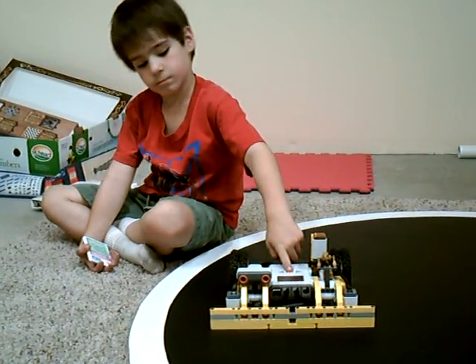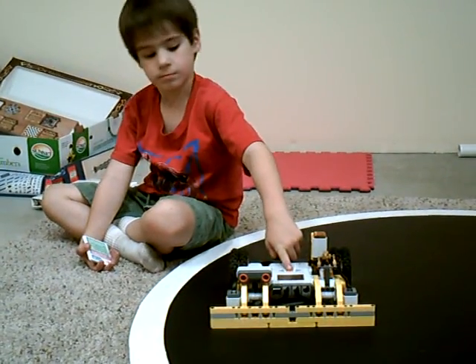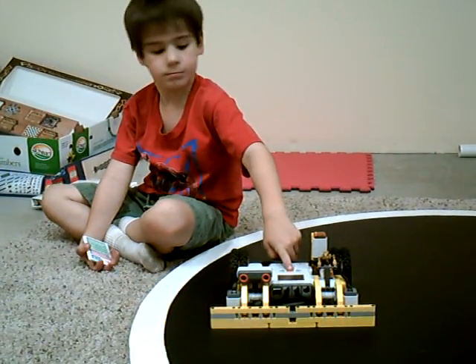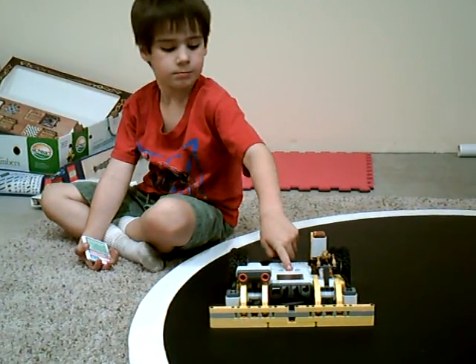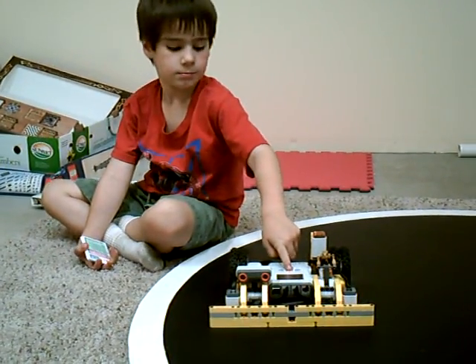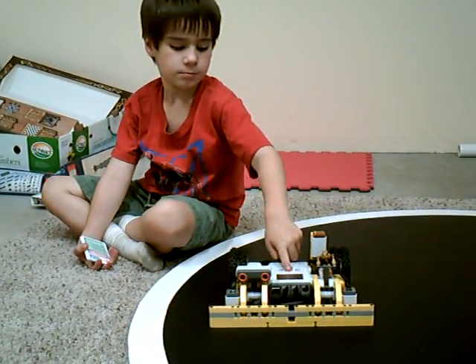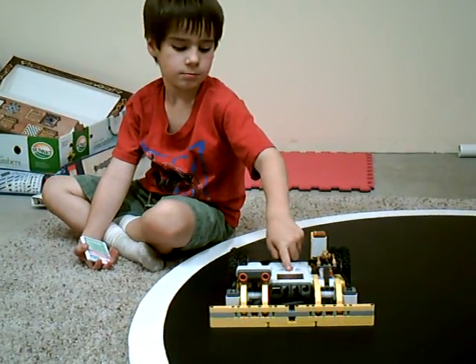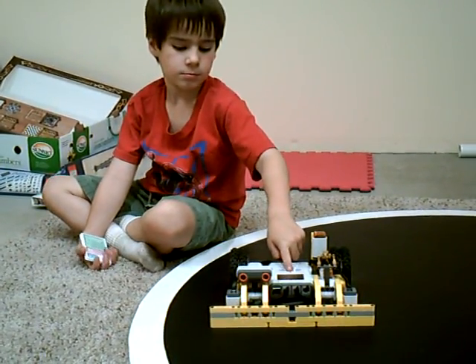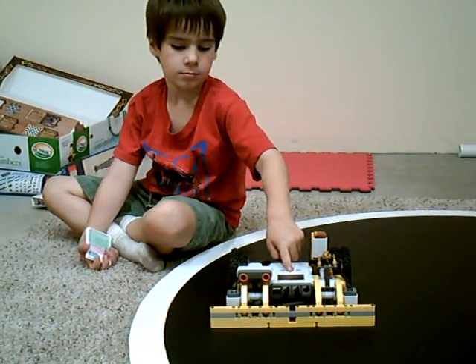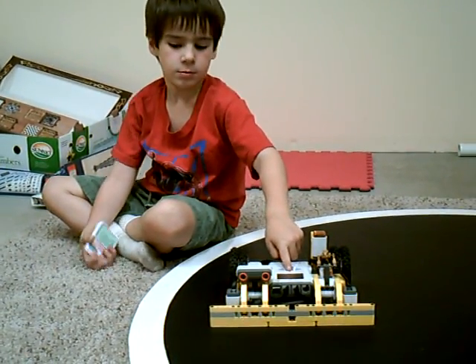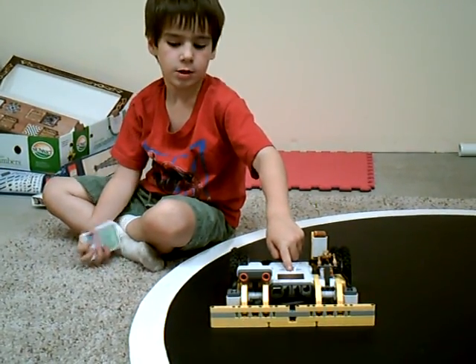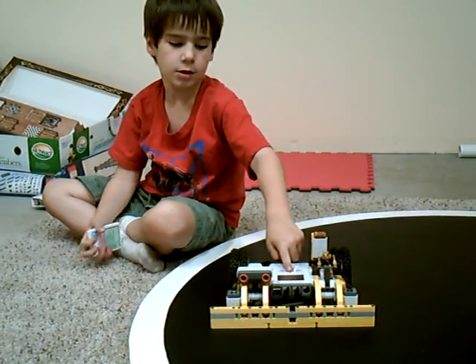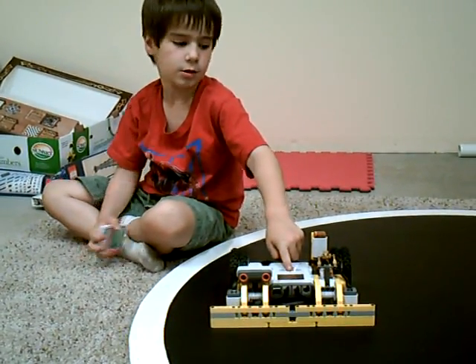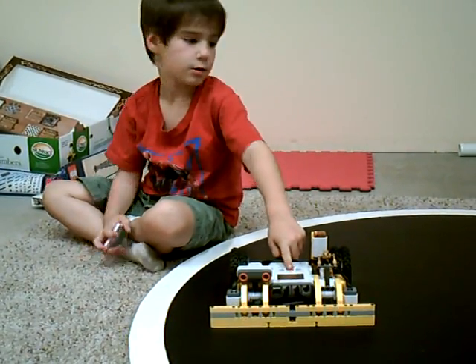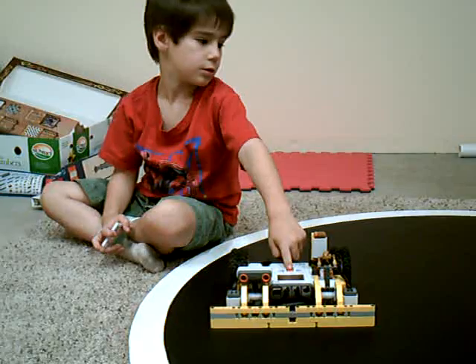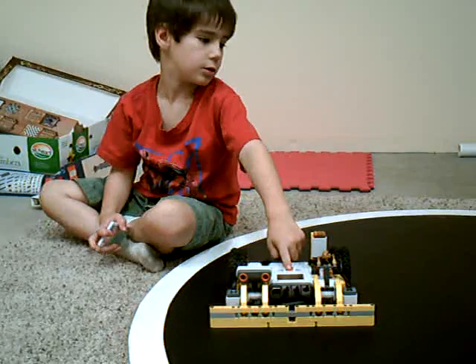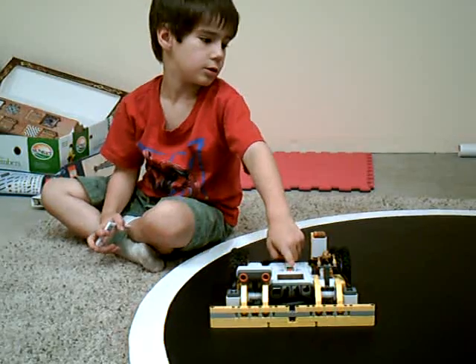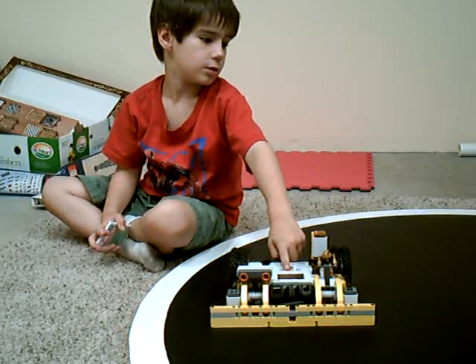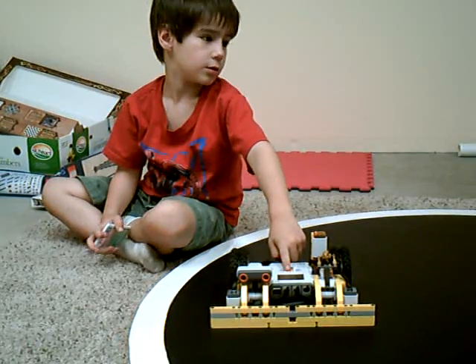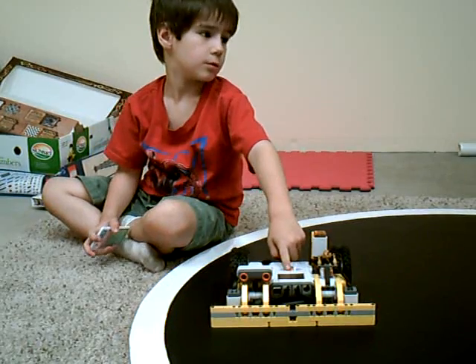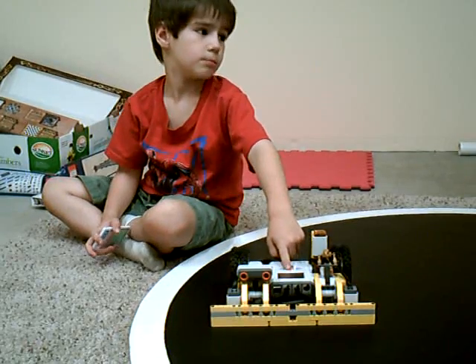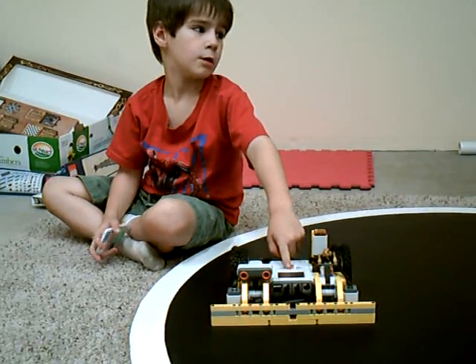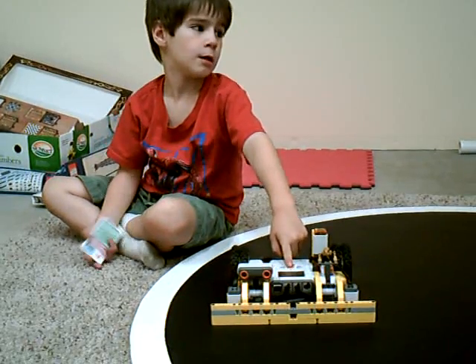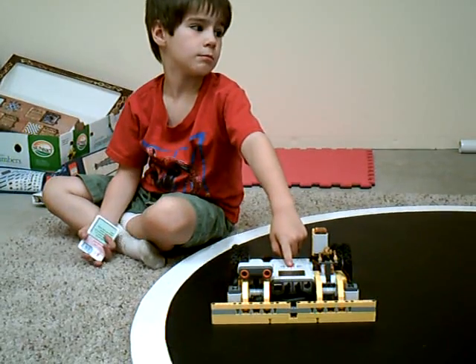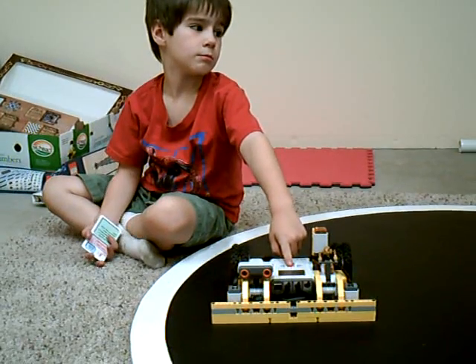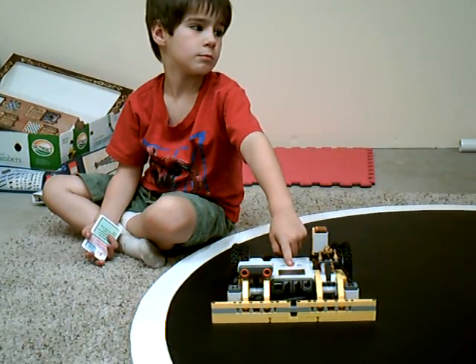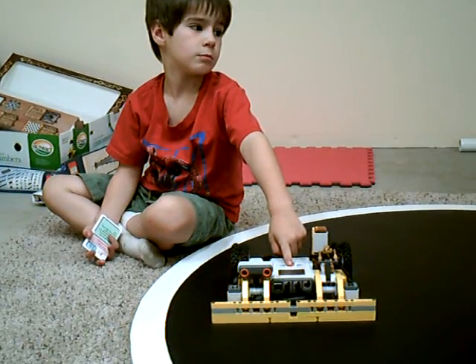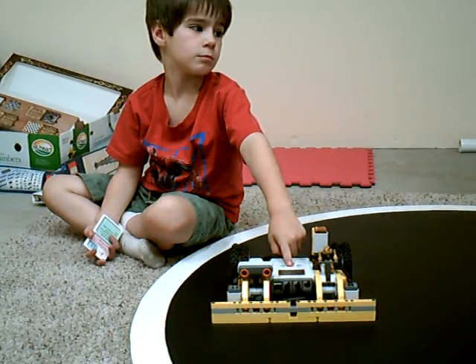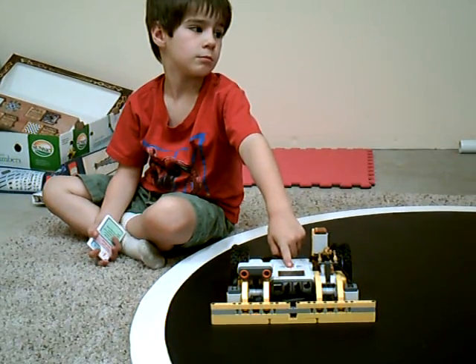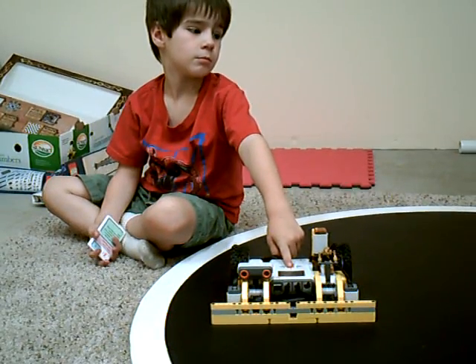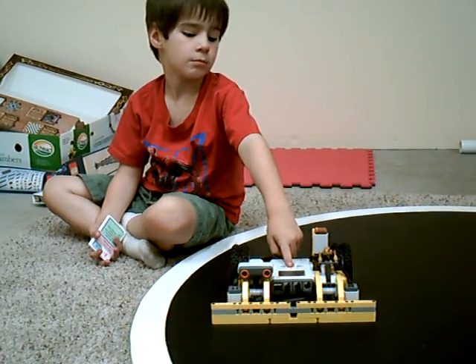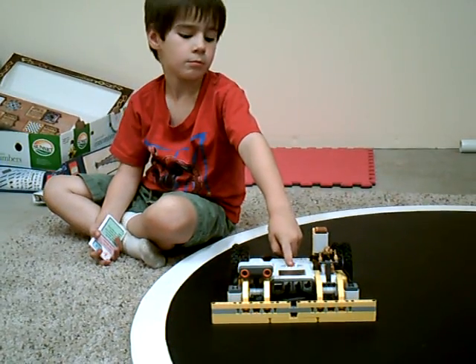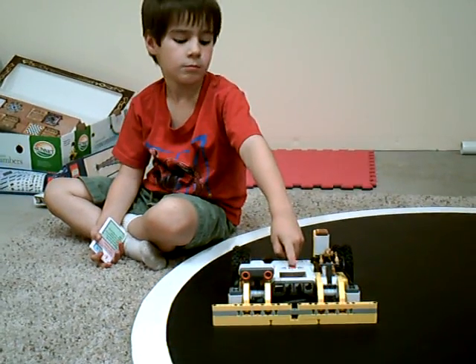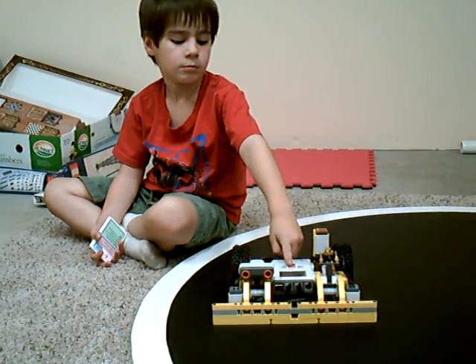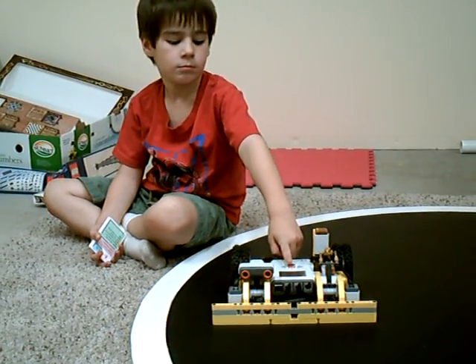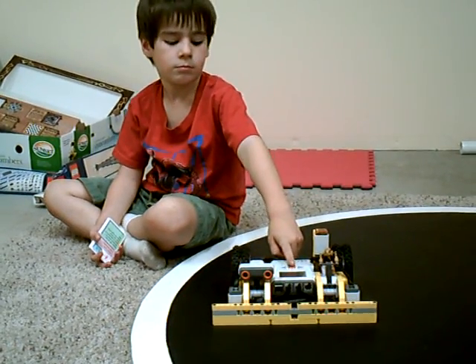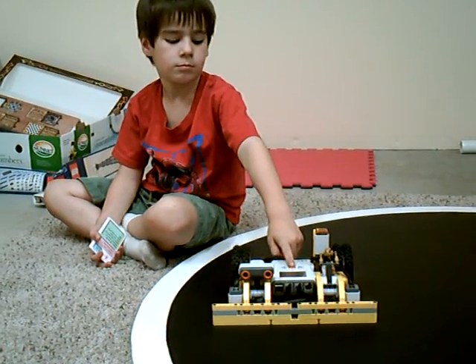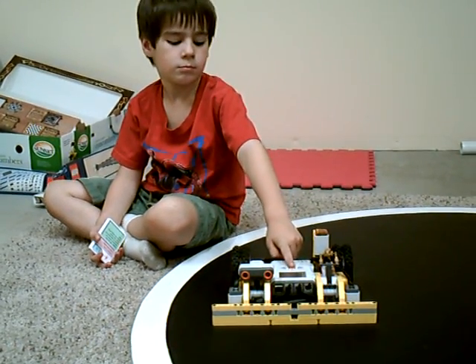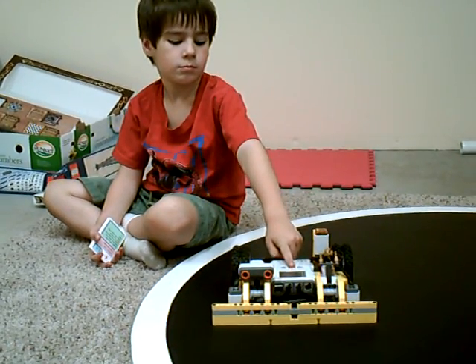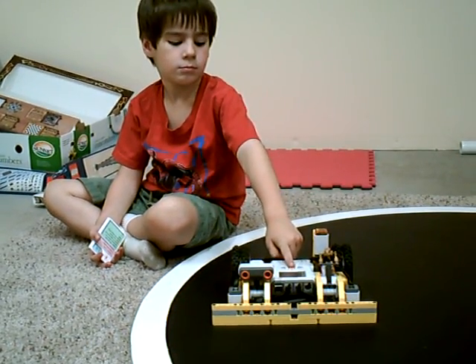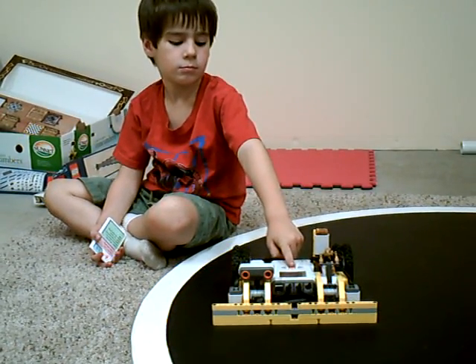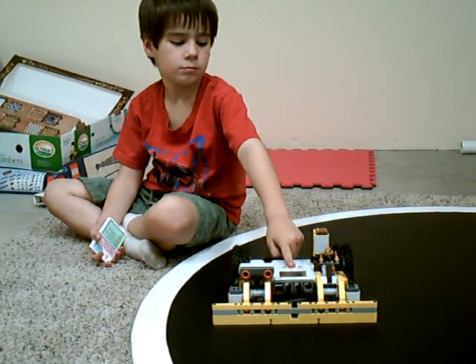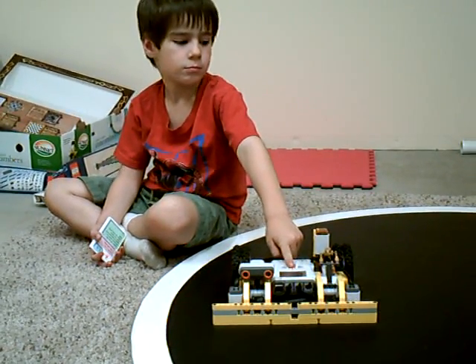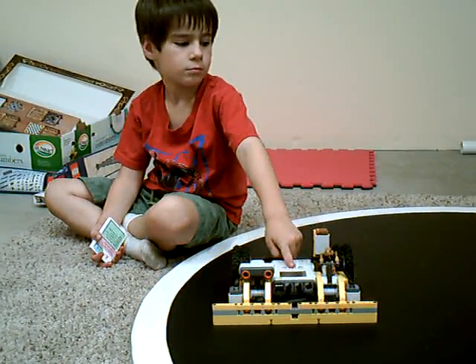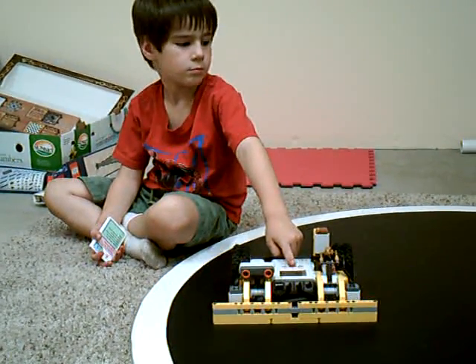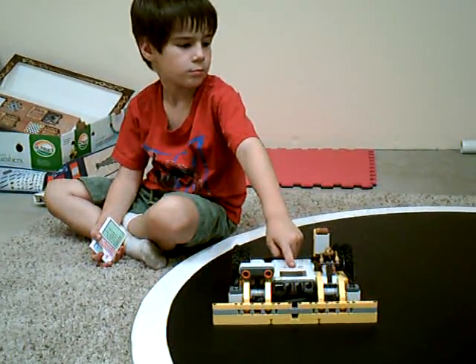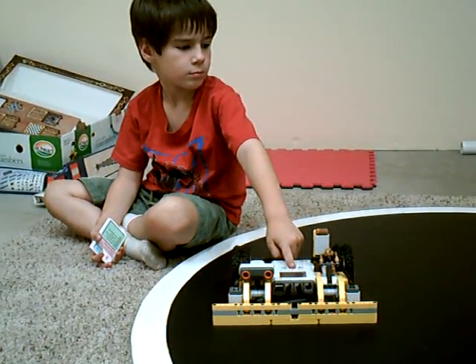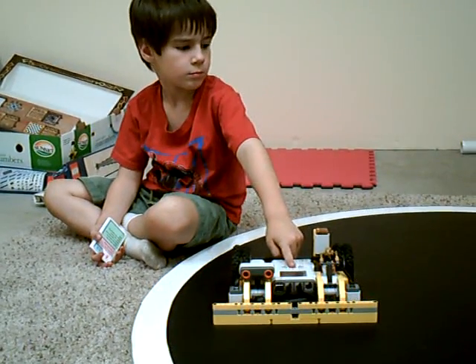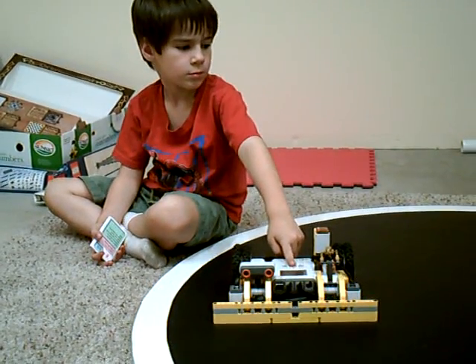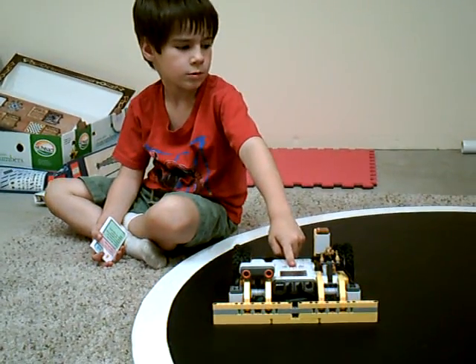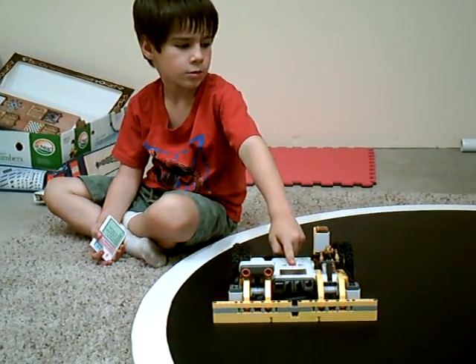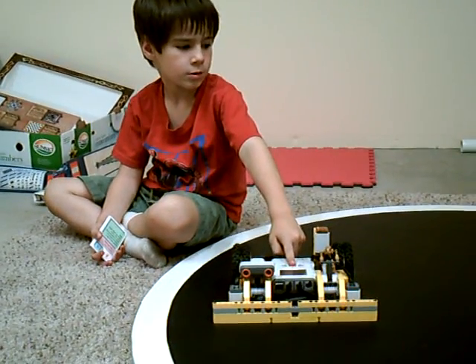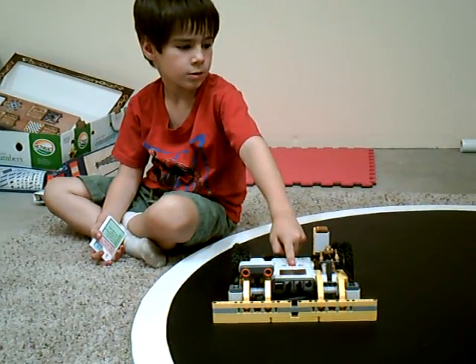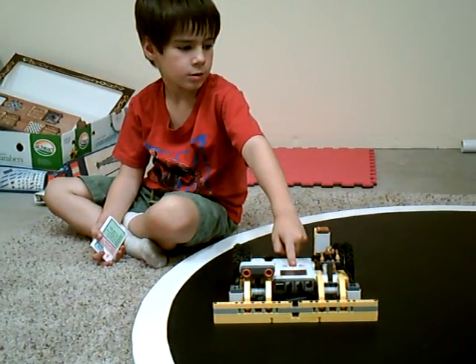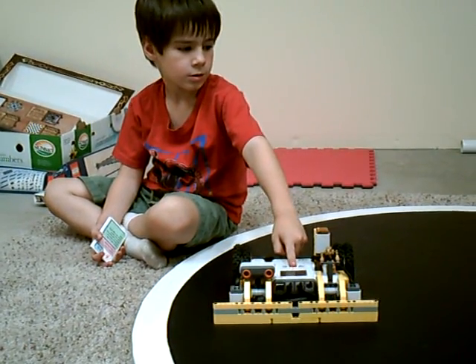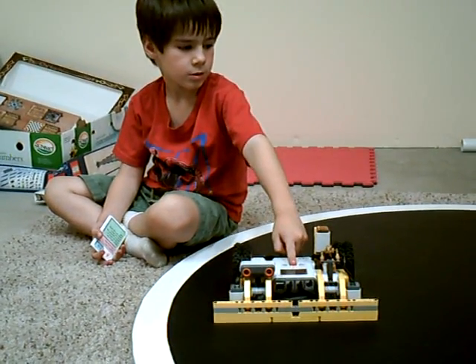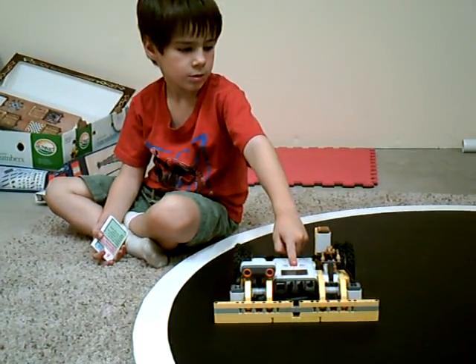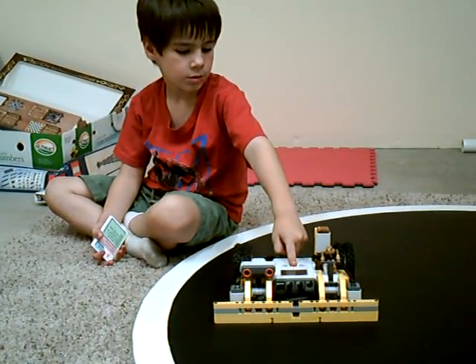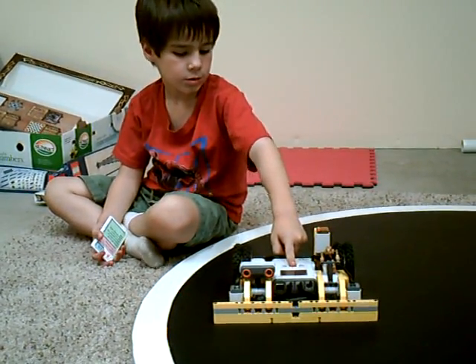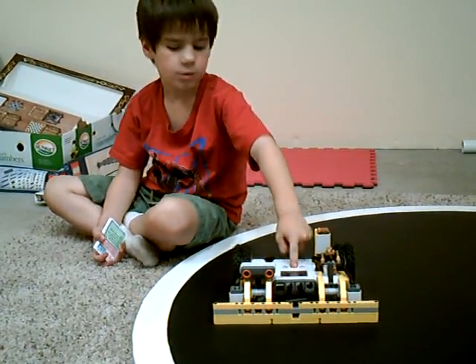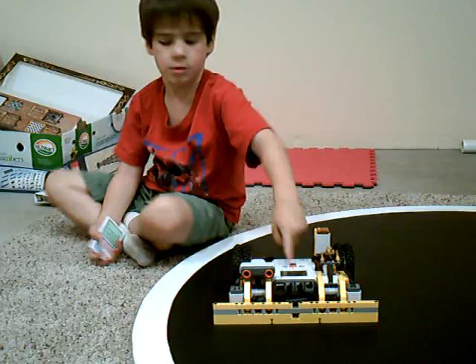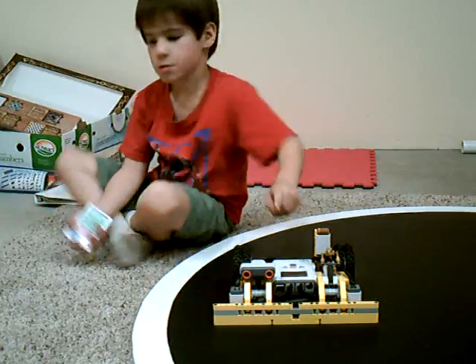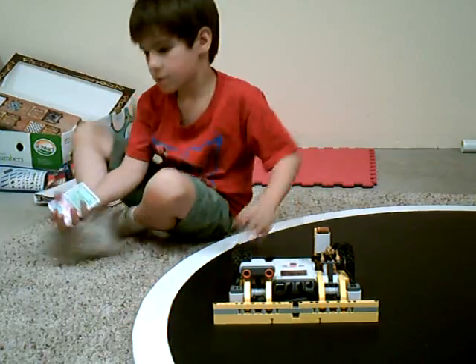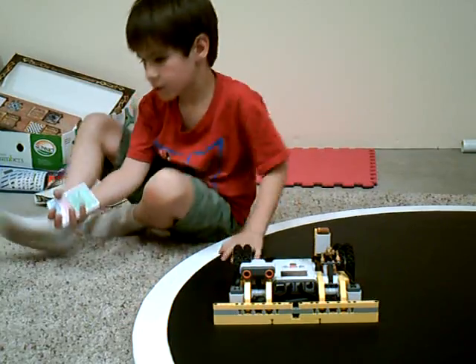Is your opponent ready? Yes, I am. Are you ready? On your mark, get set, go.